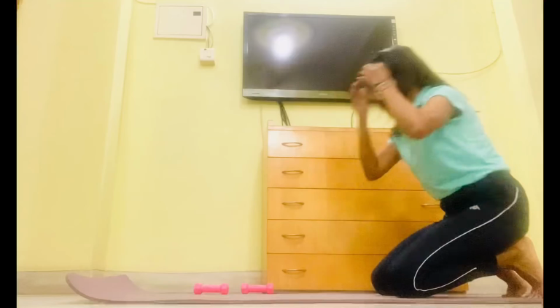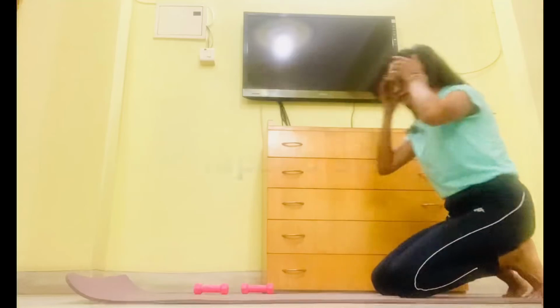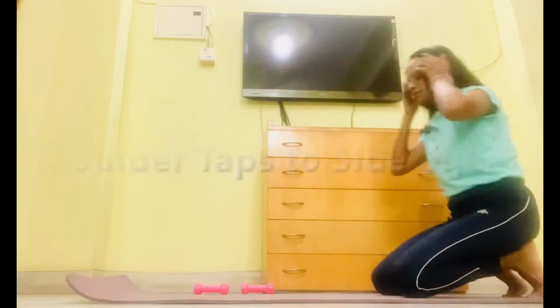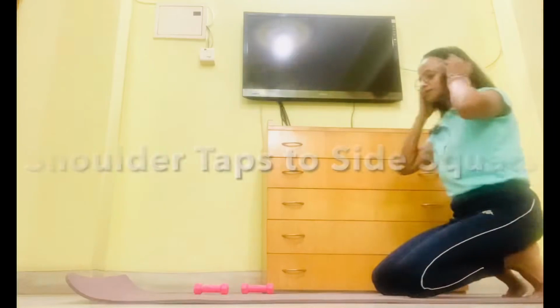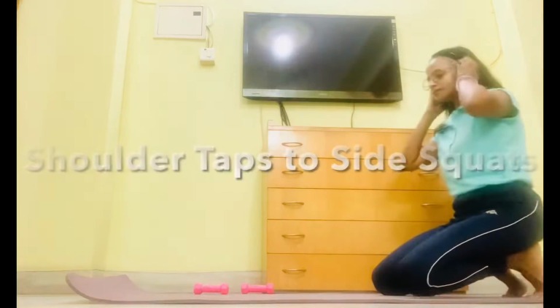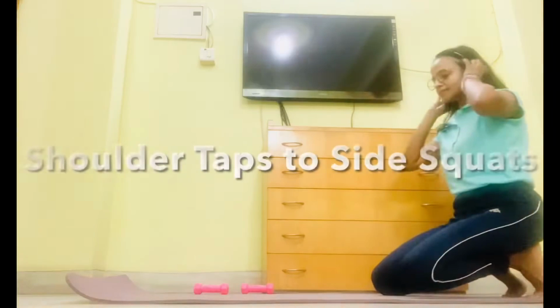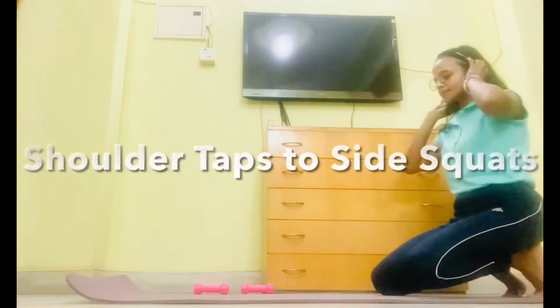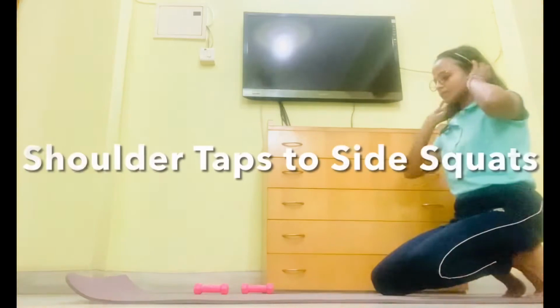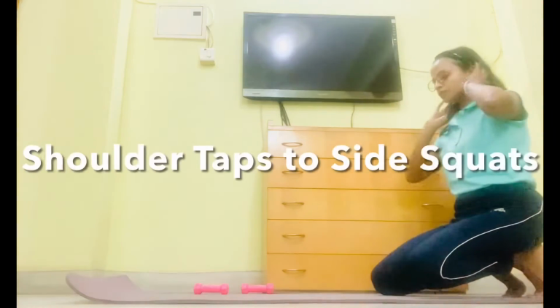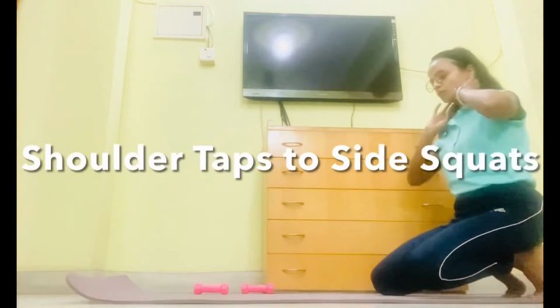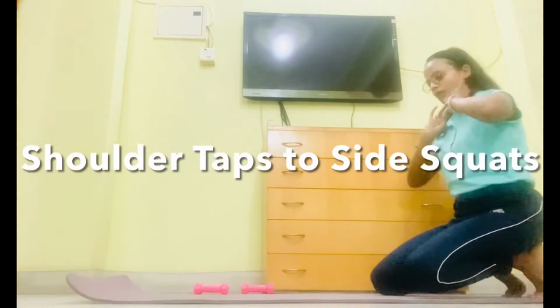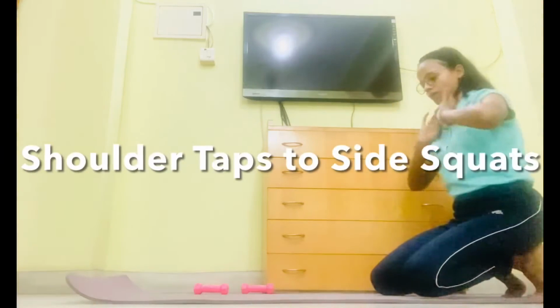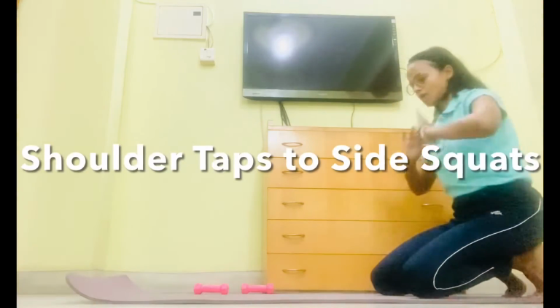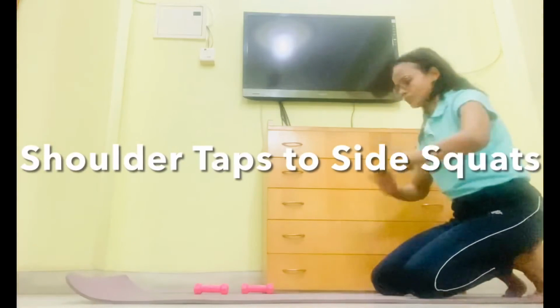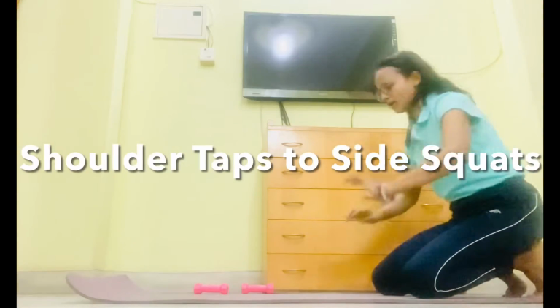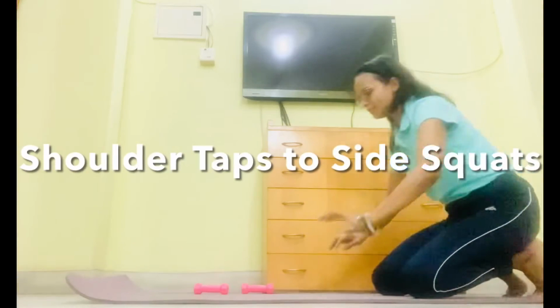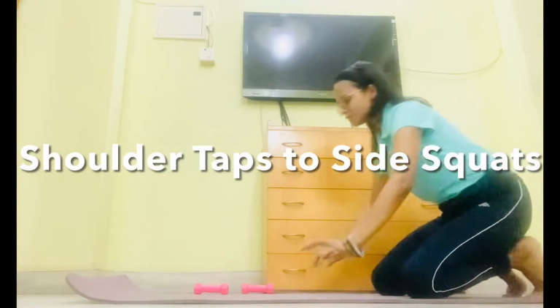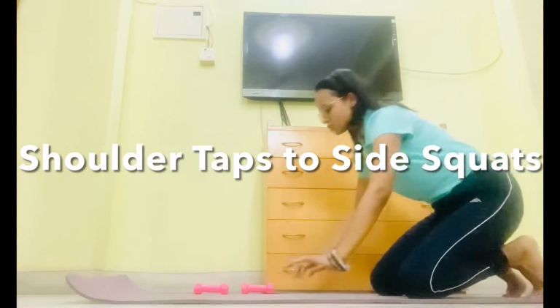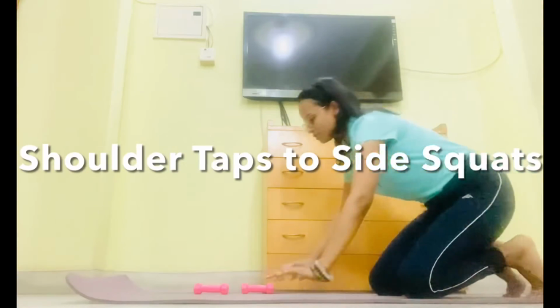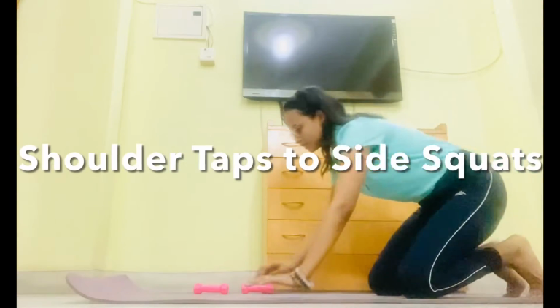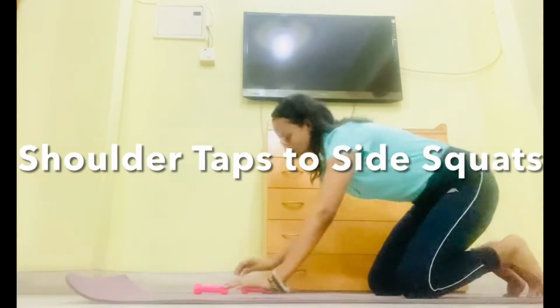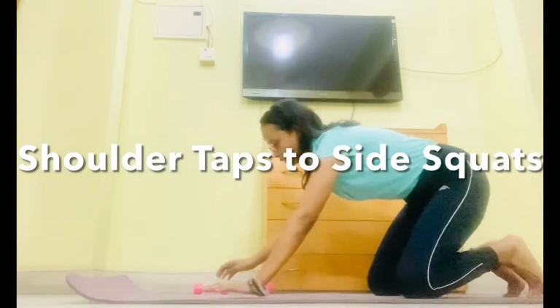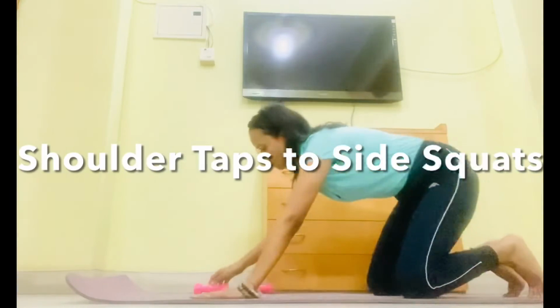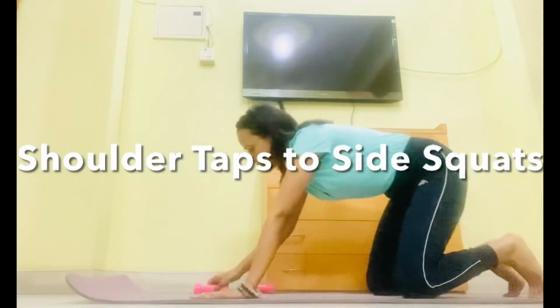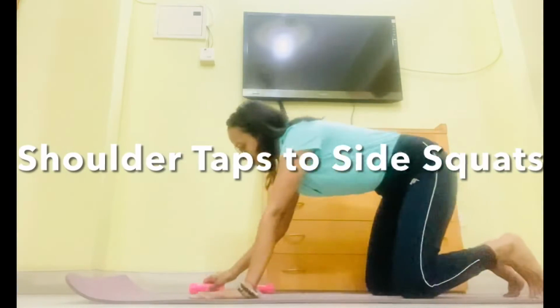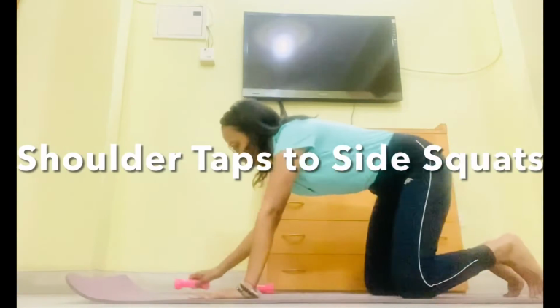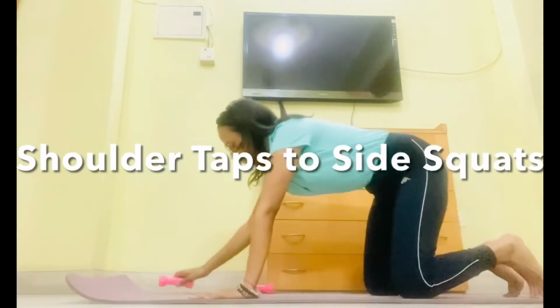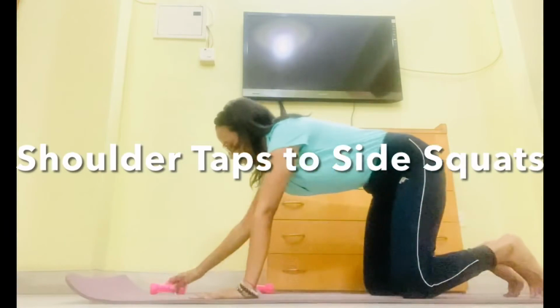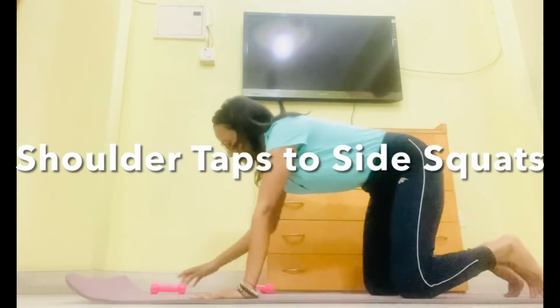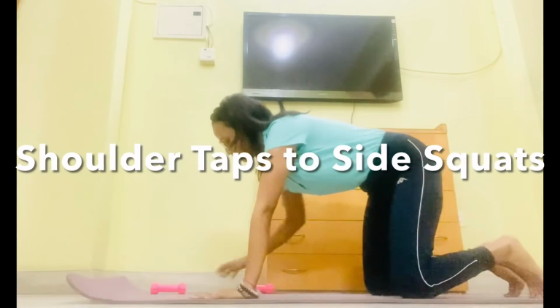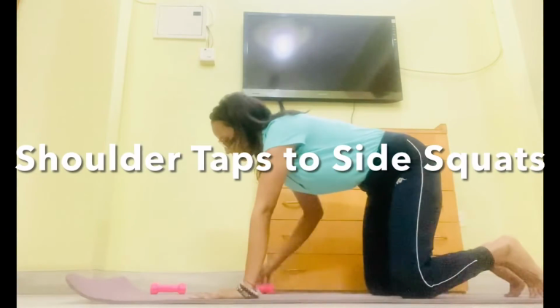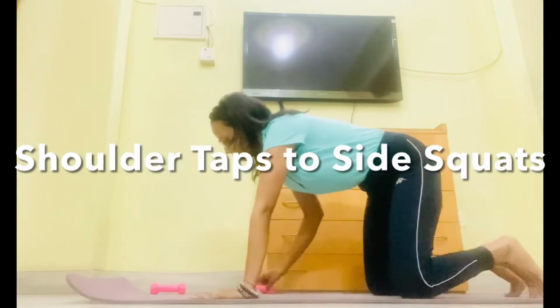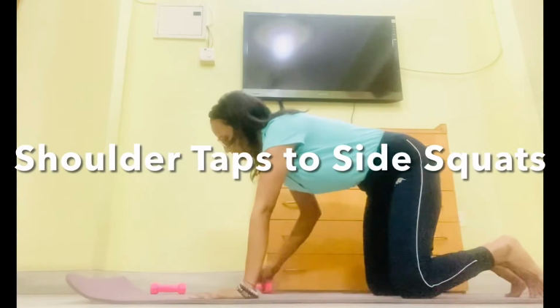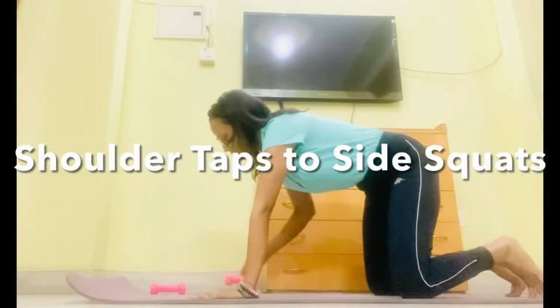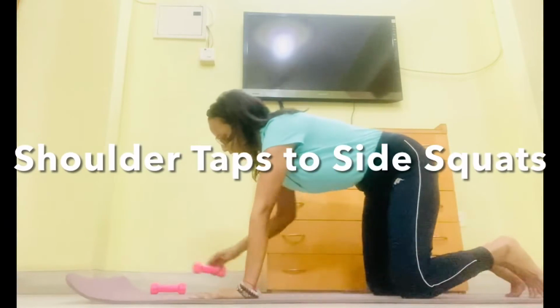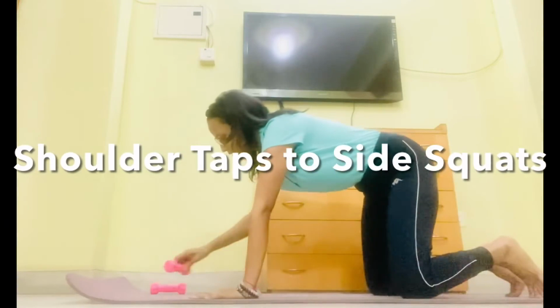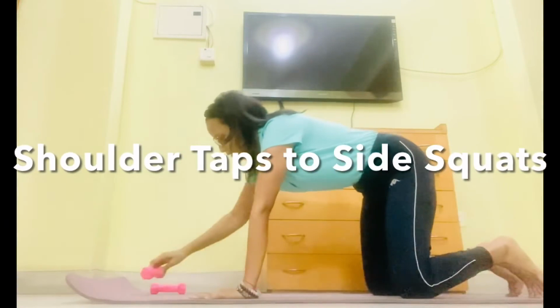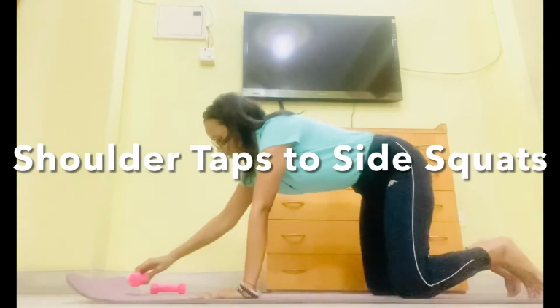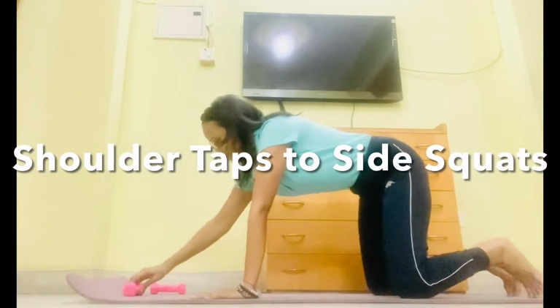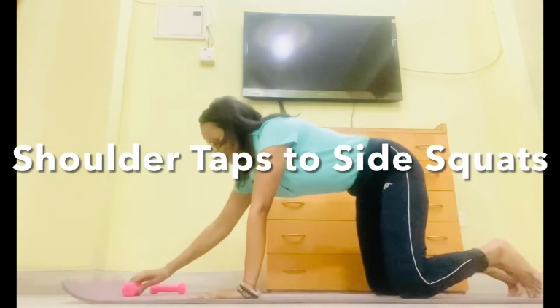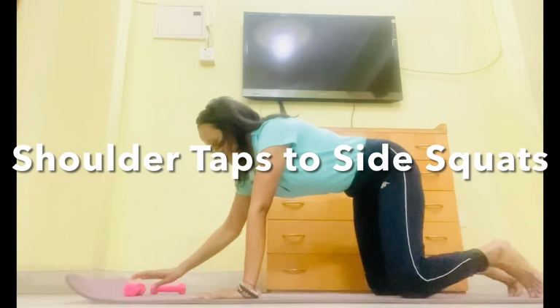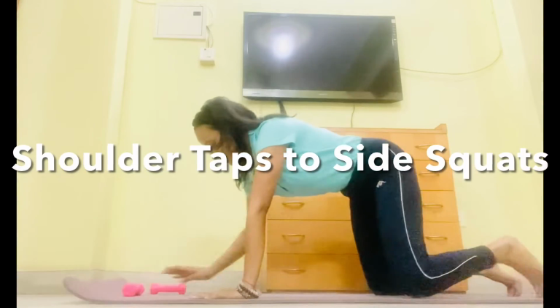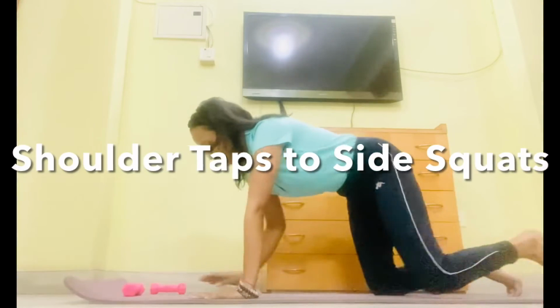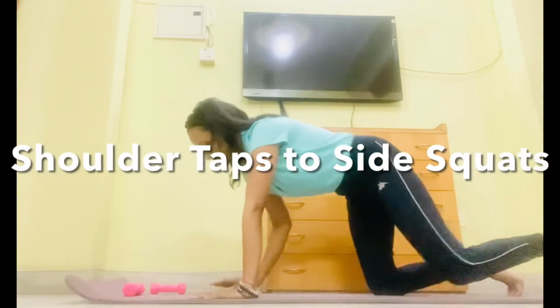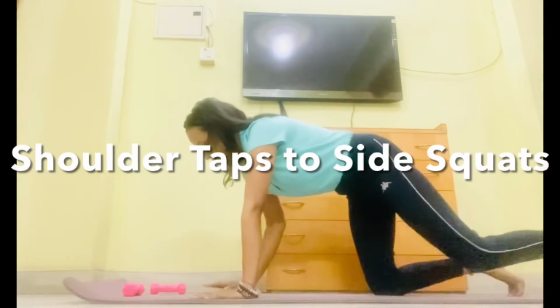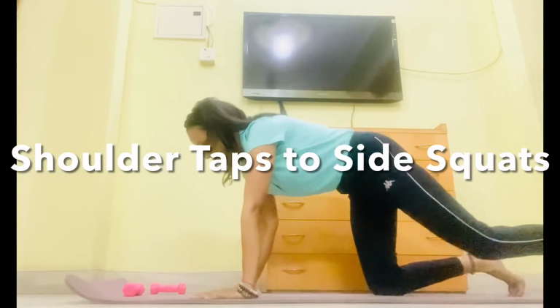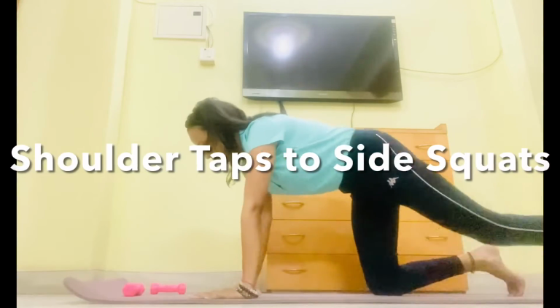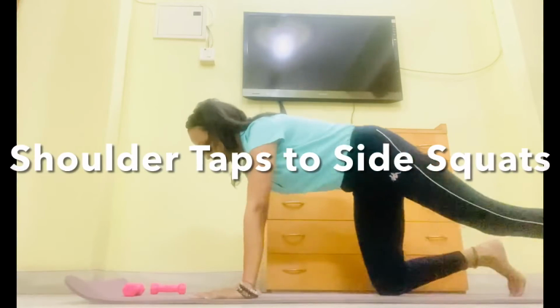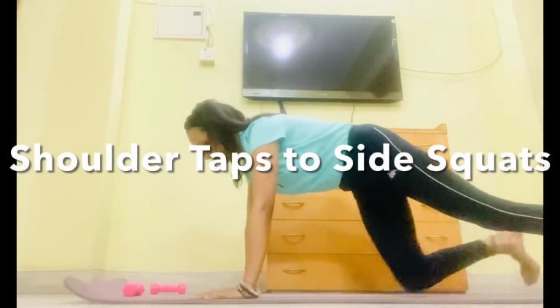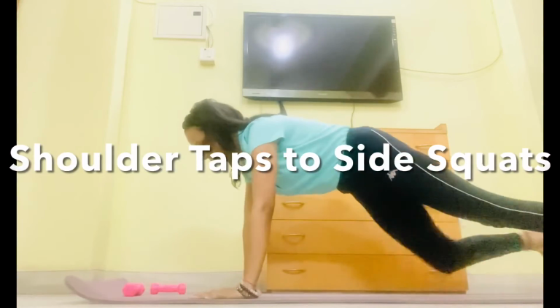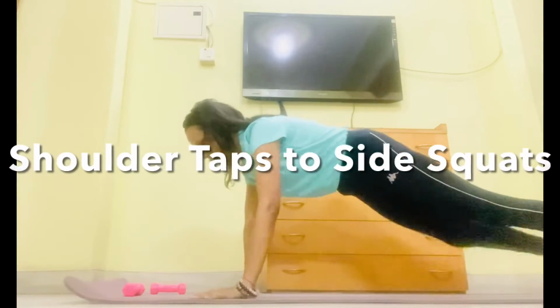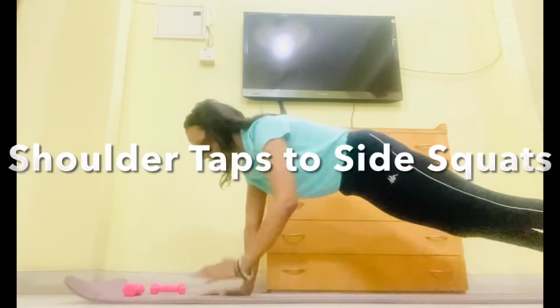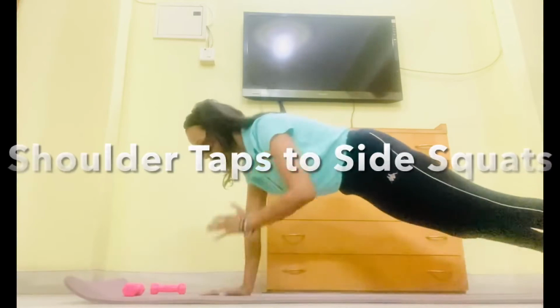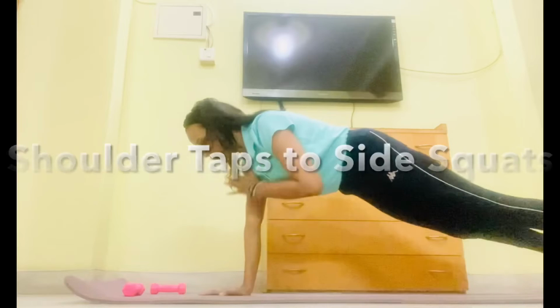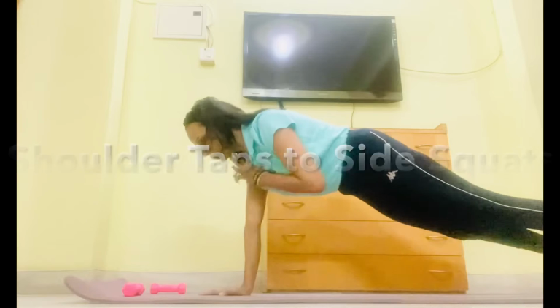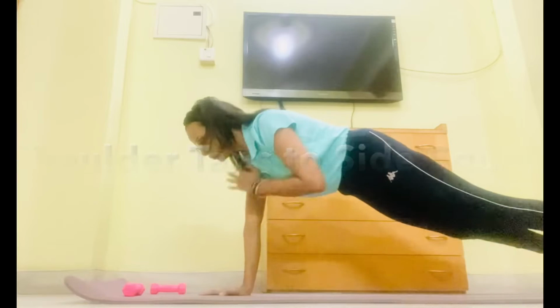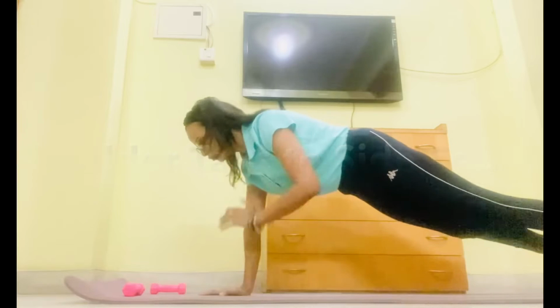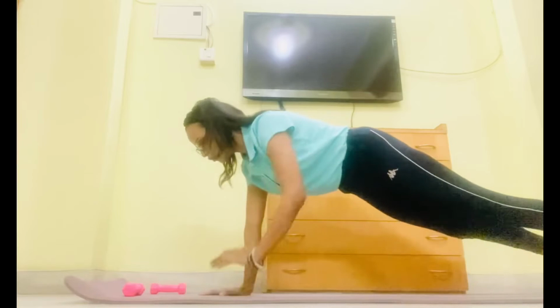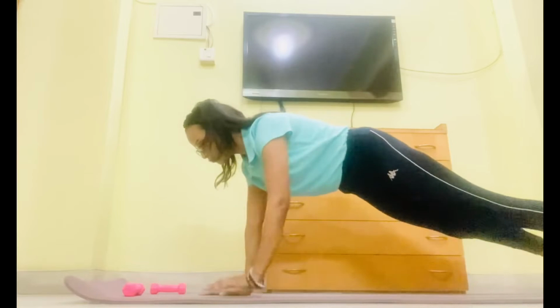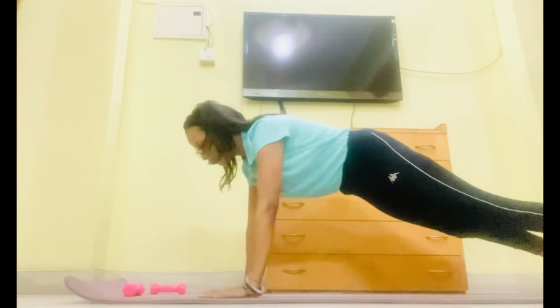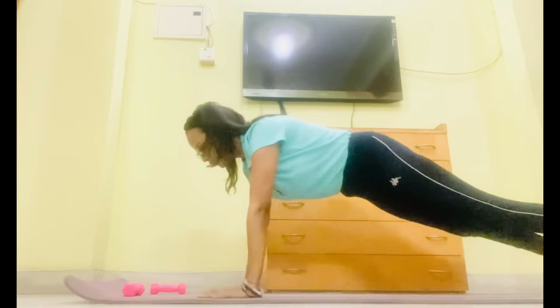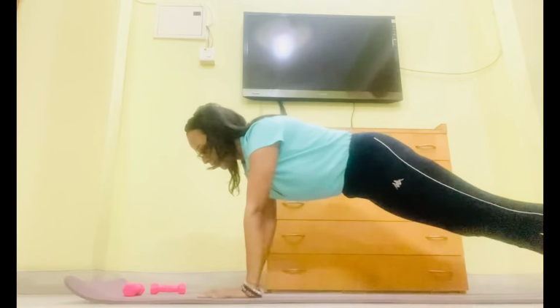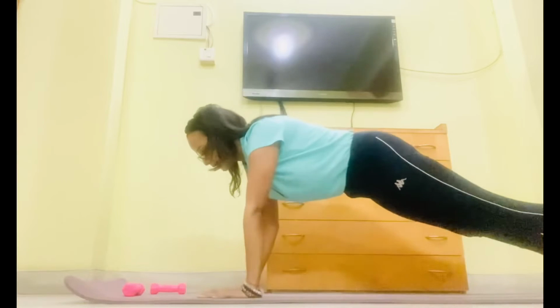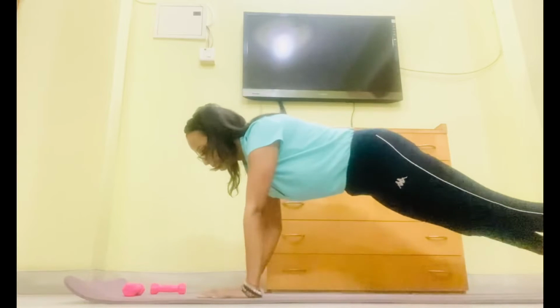Let's start the workout. Come in slow for the shoulder taps. Let's start. 1. Do not move your hip.